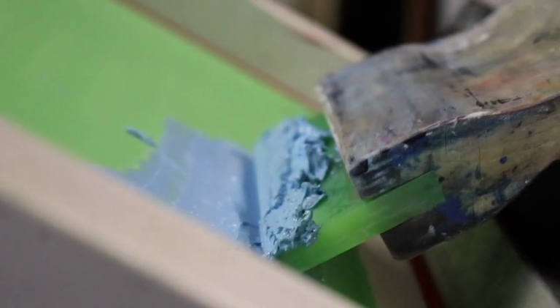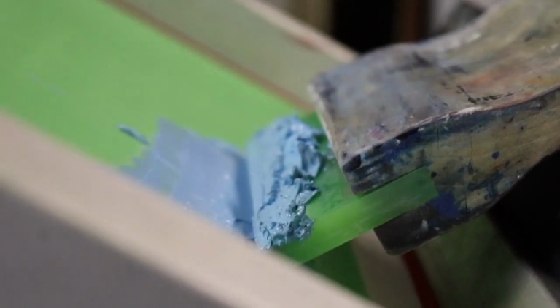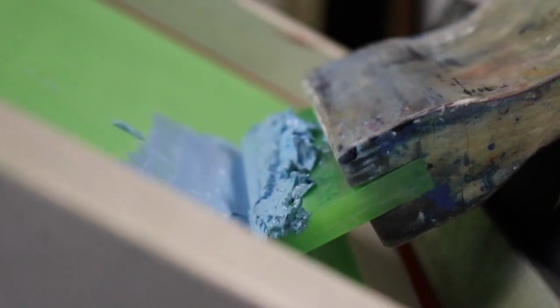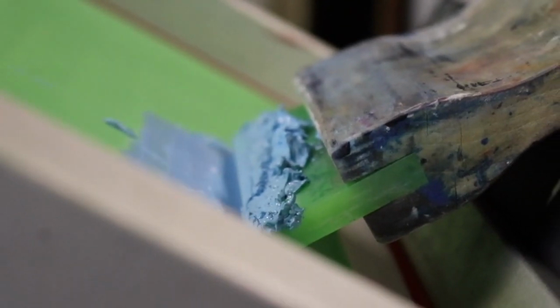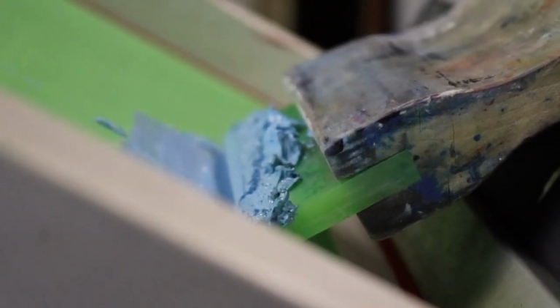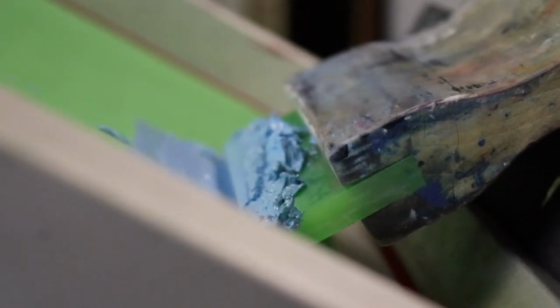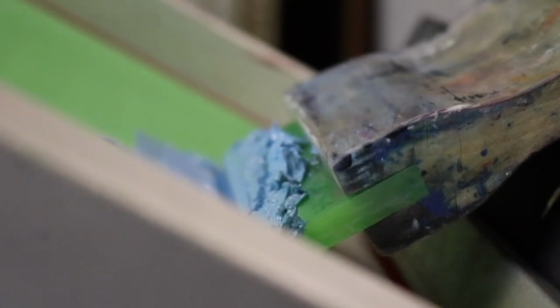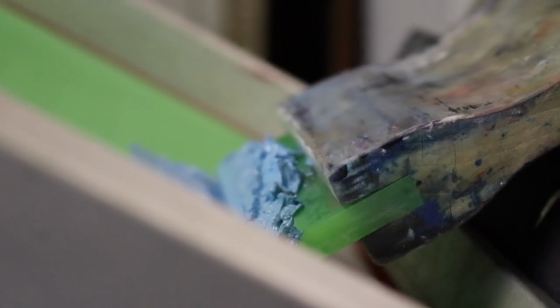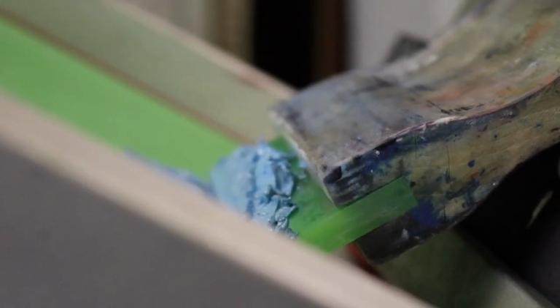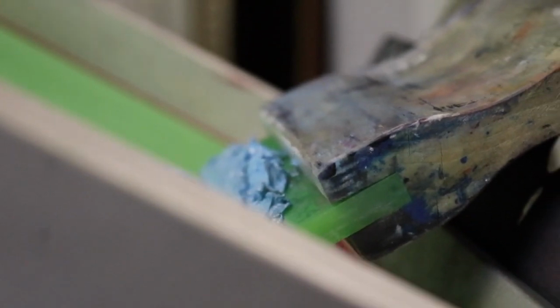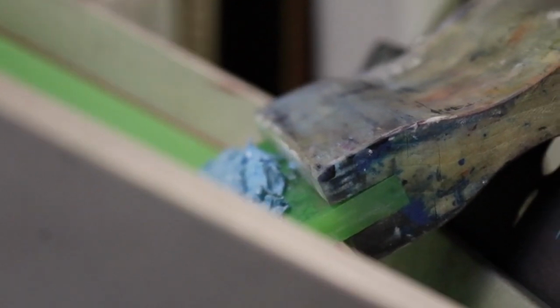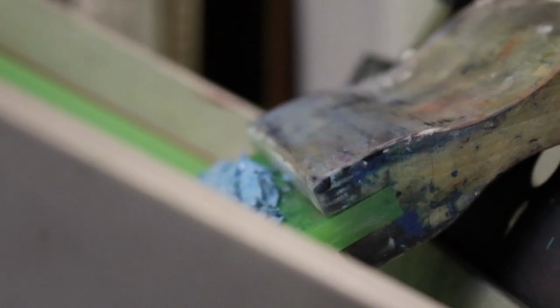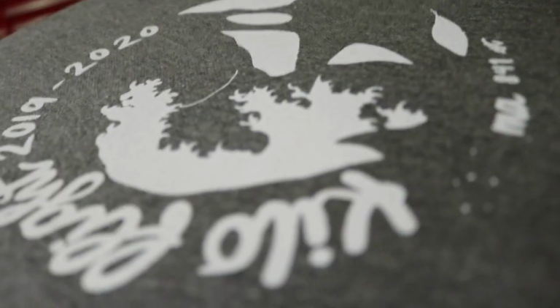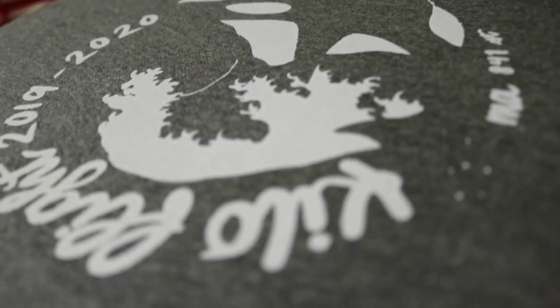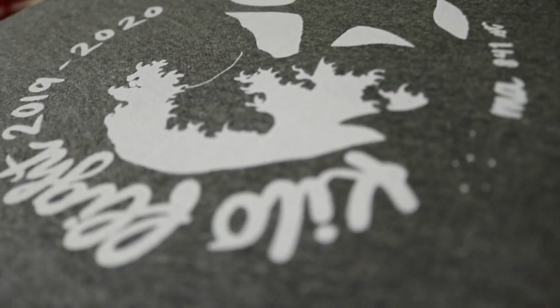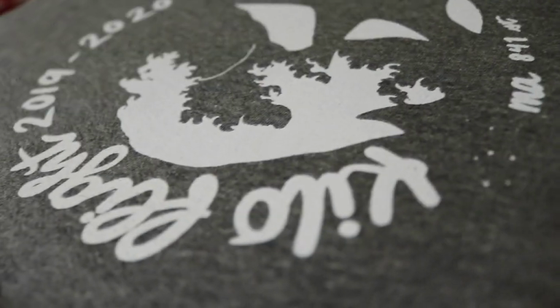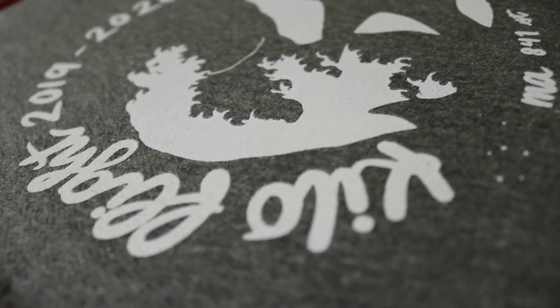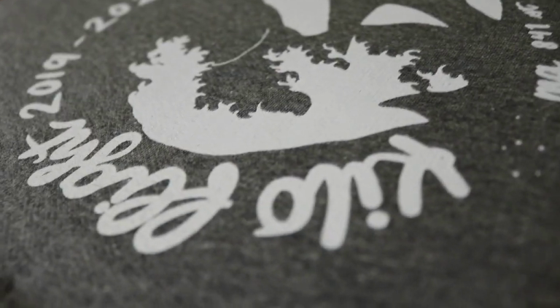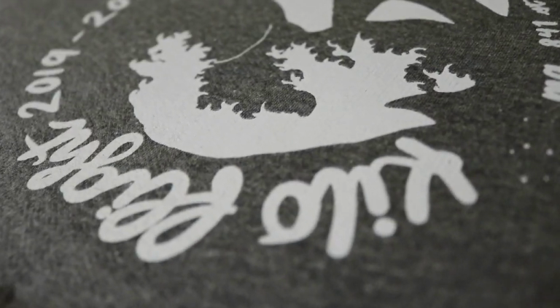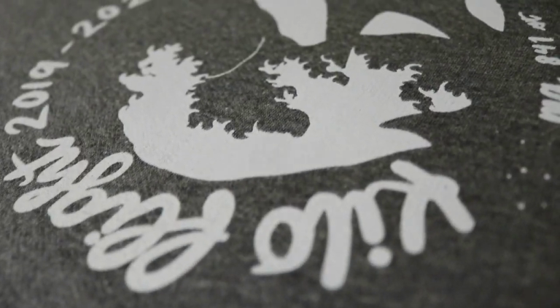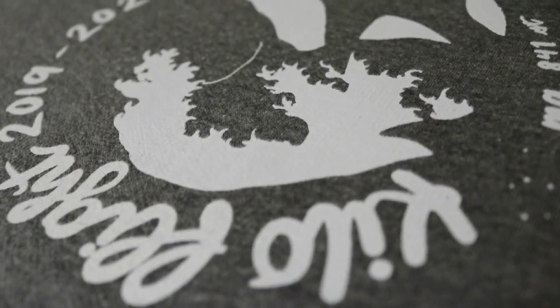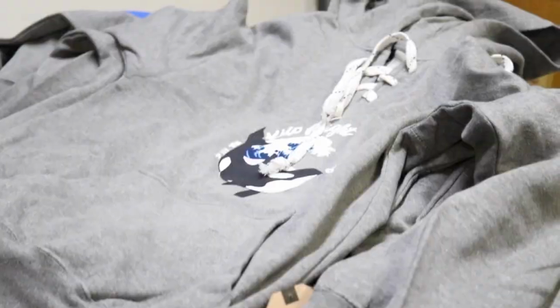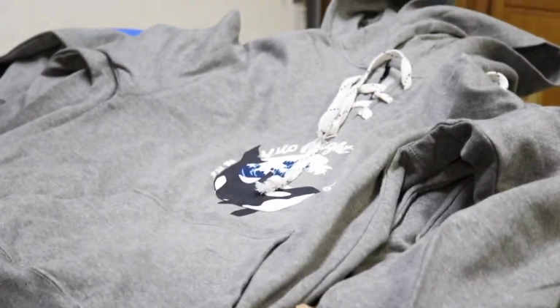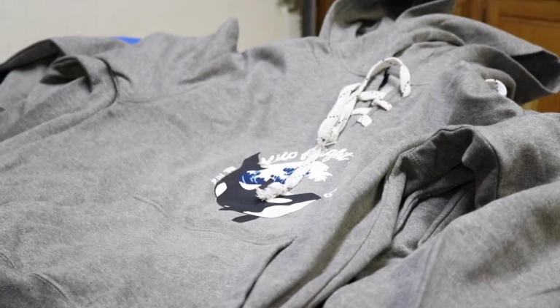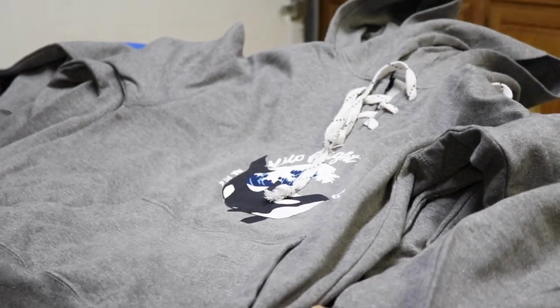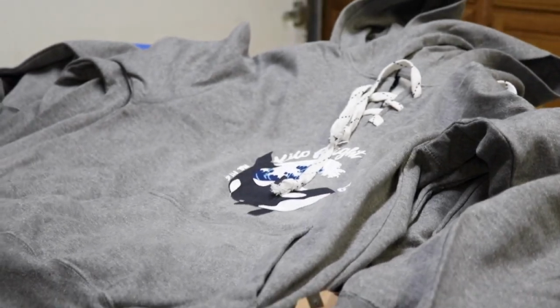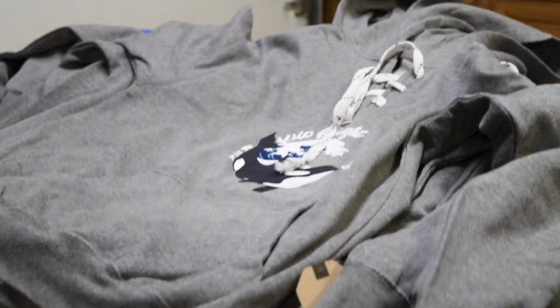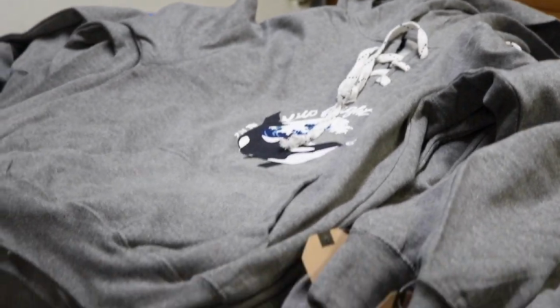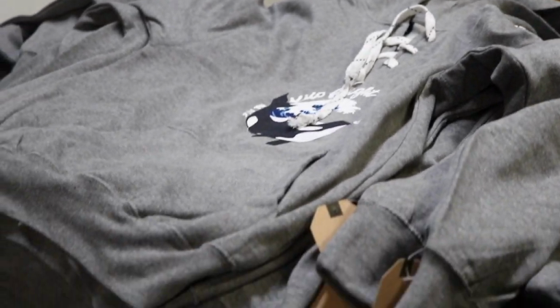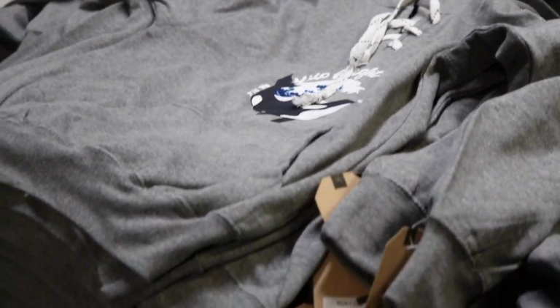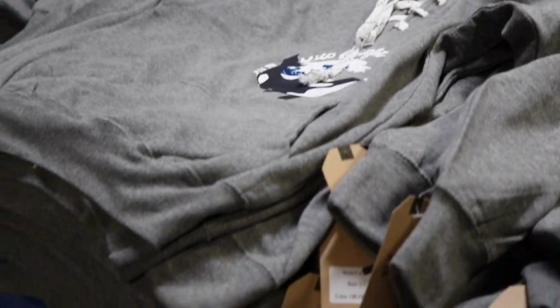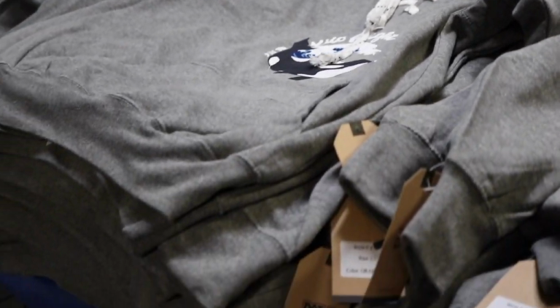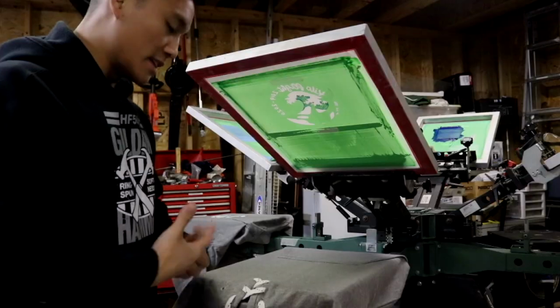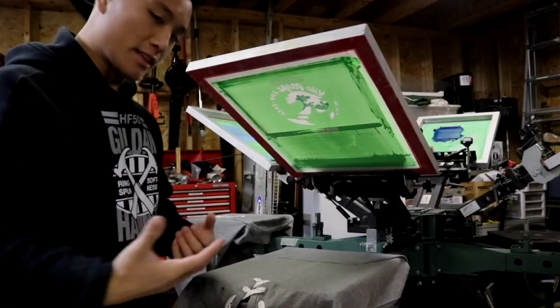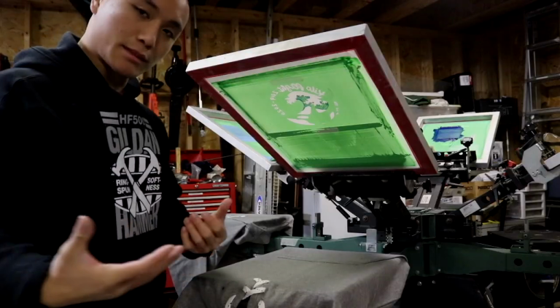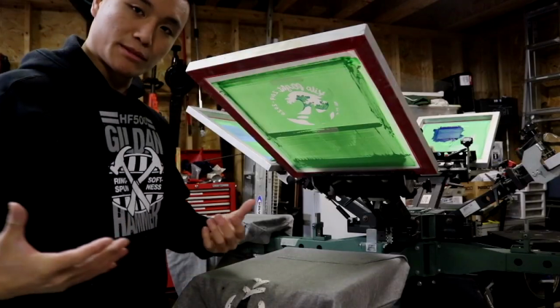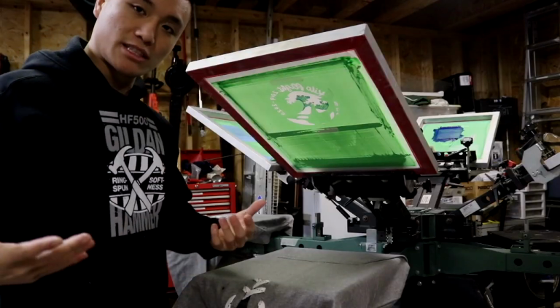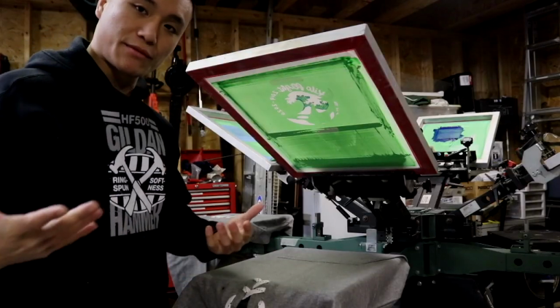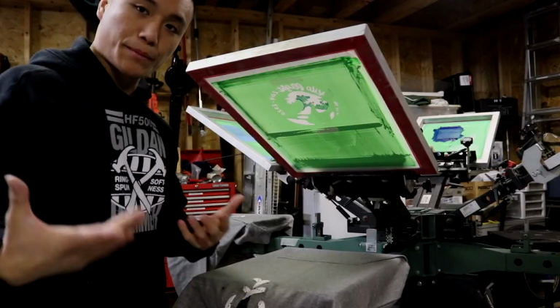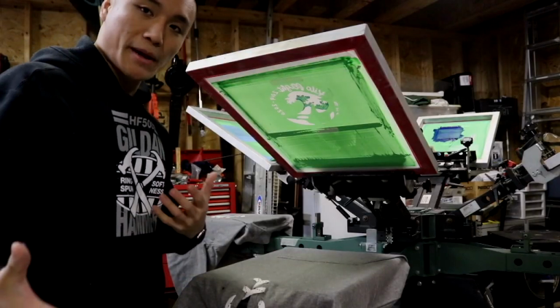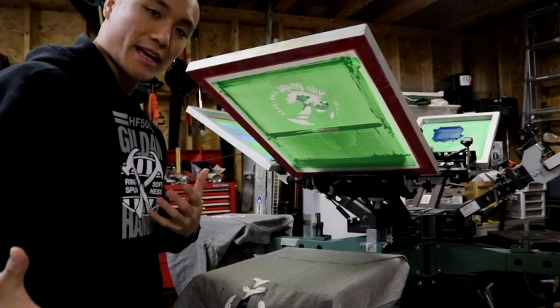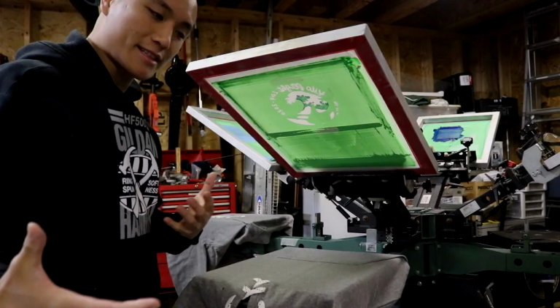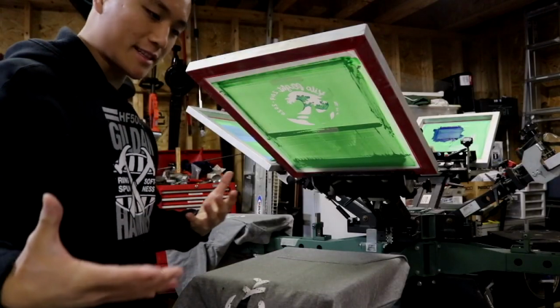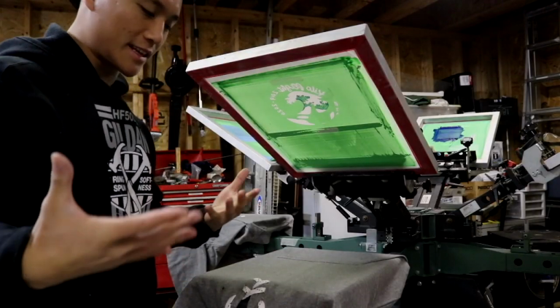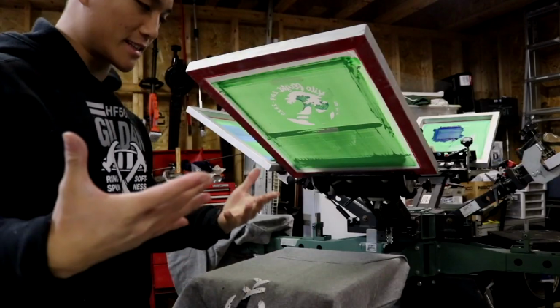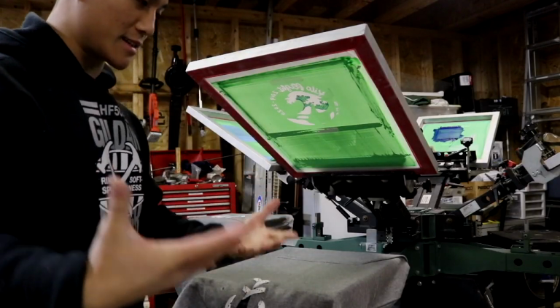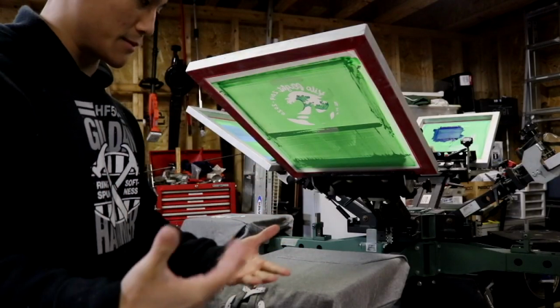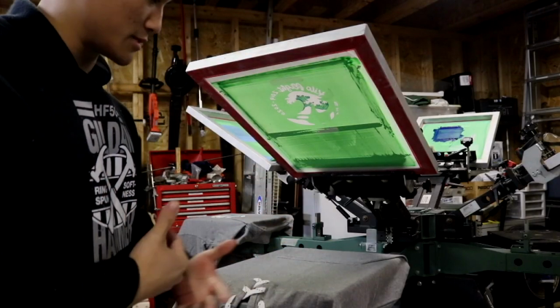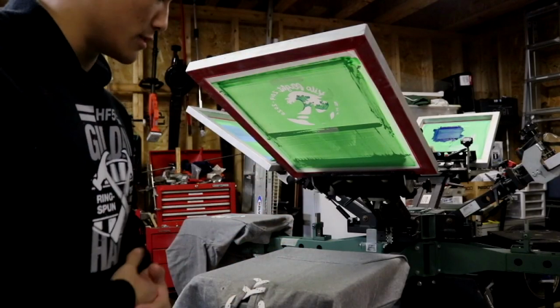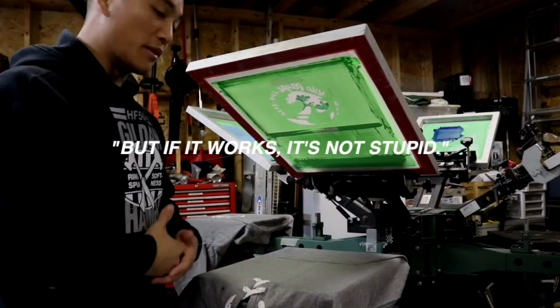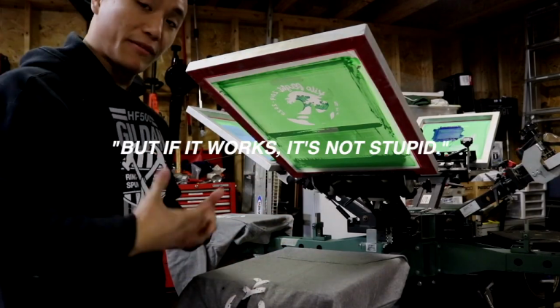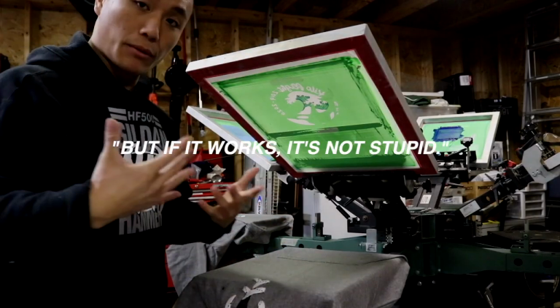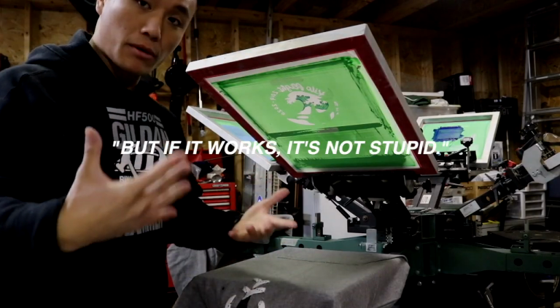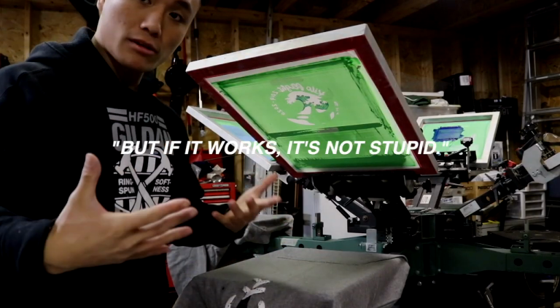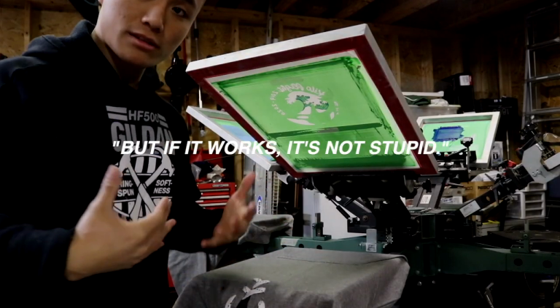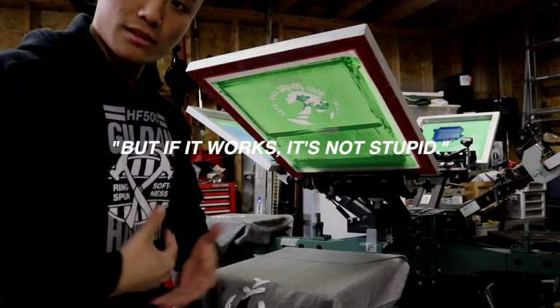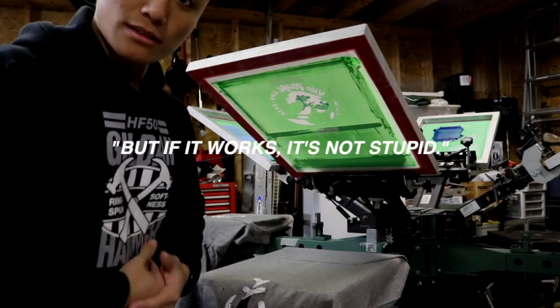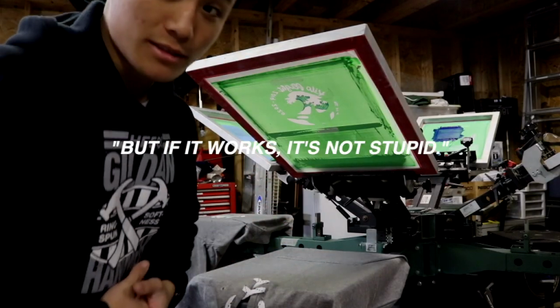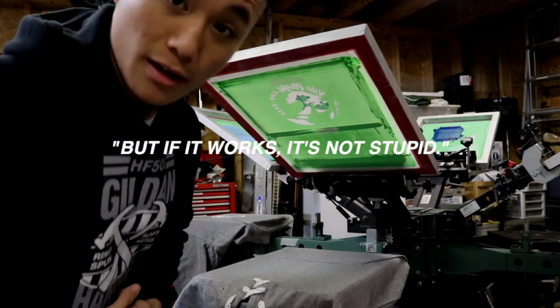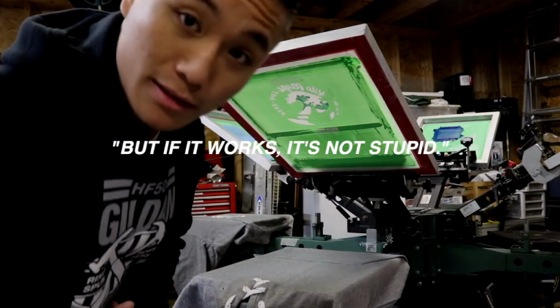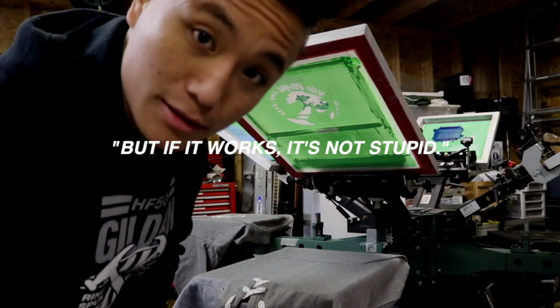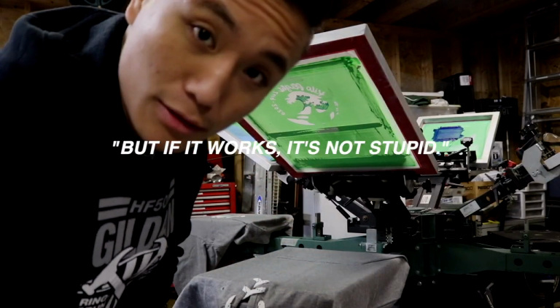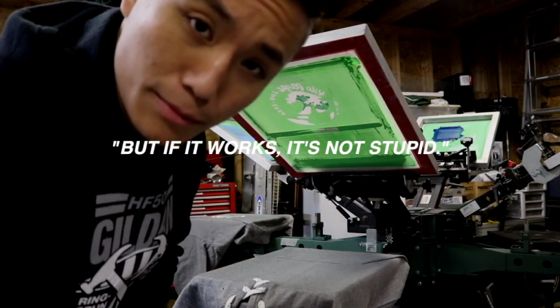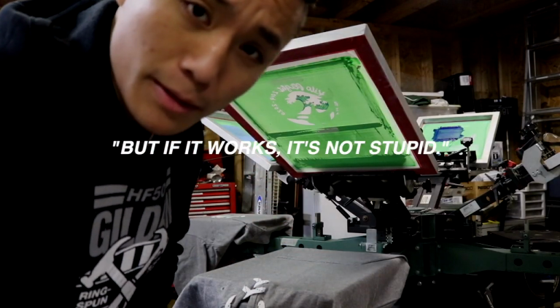When it comes down to printing, there's a million different ways to do a different thing. There's a bunch of different paths to get the same result, but if it works, it's not stupid.